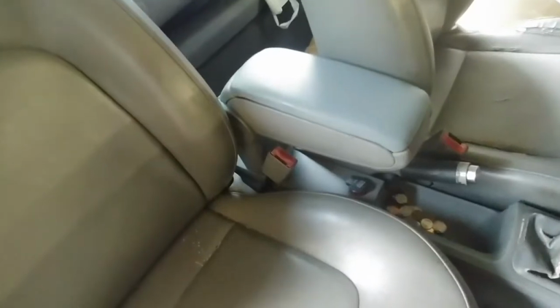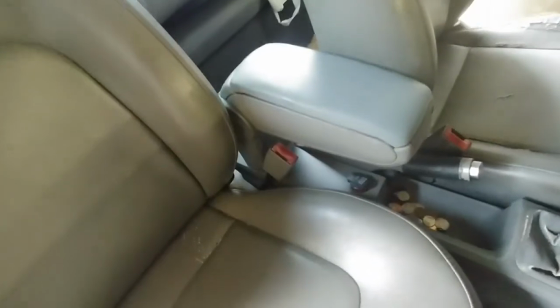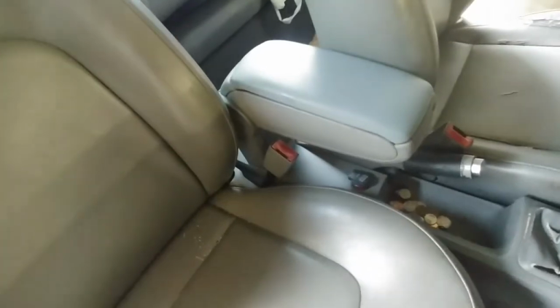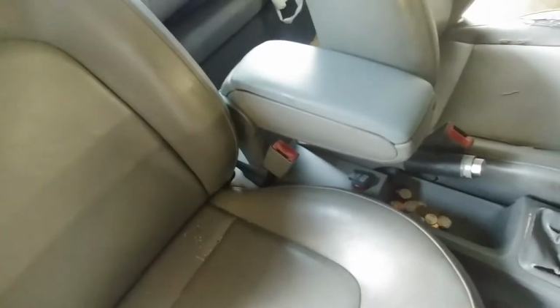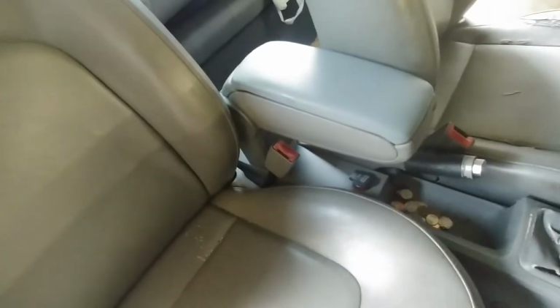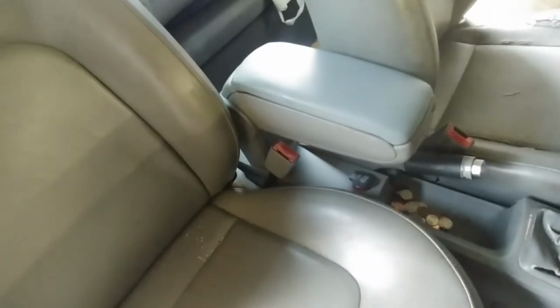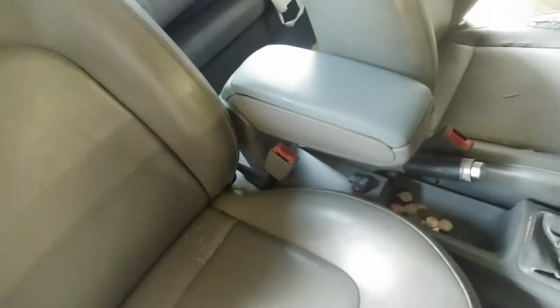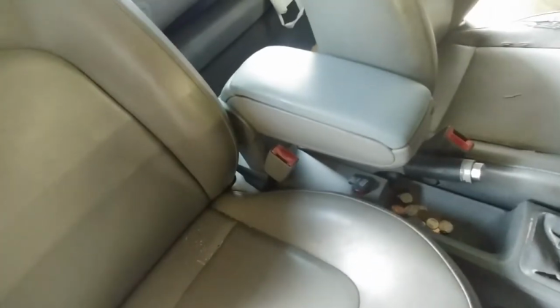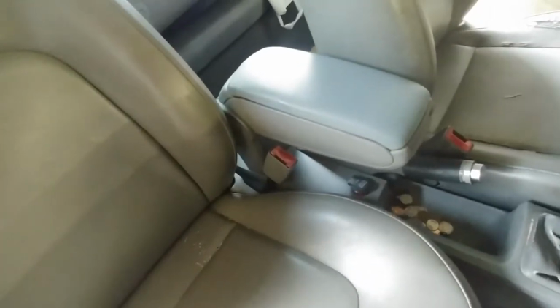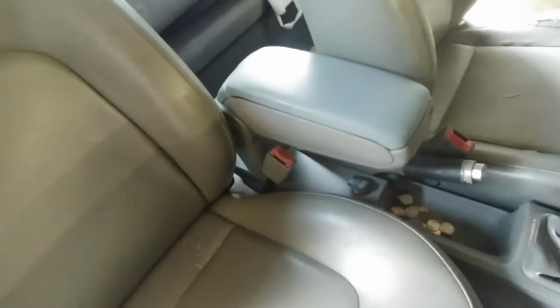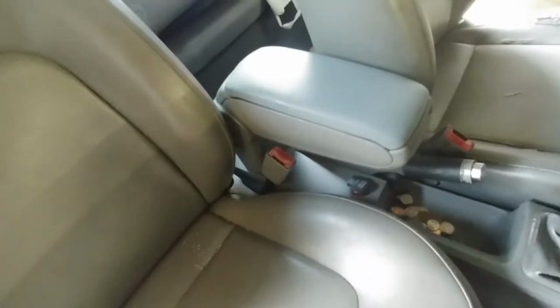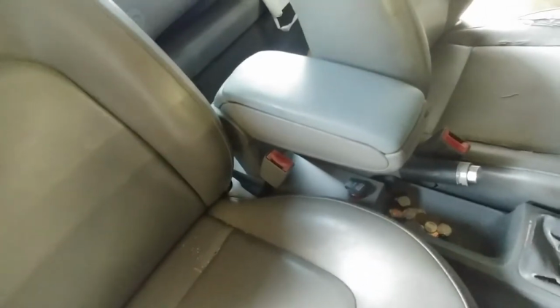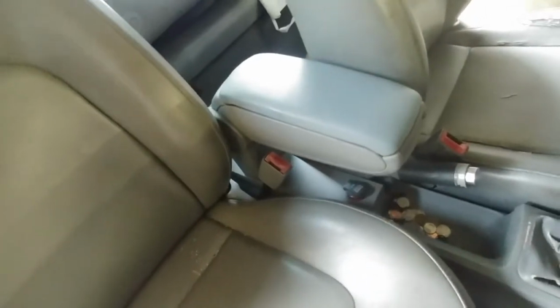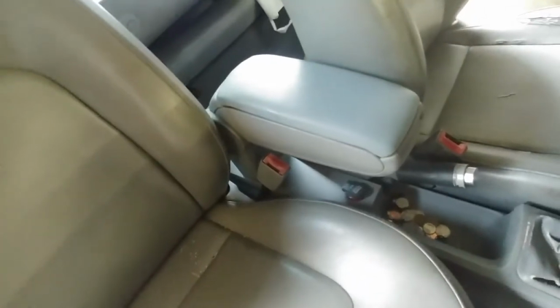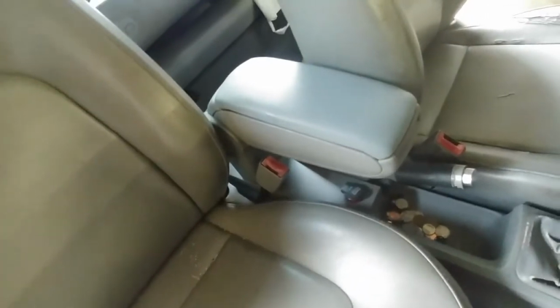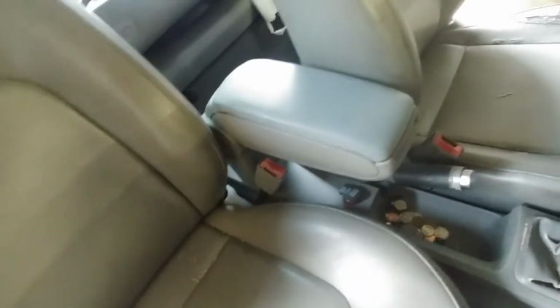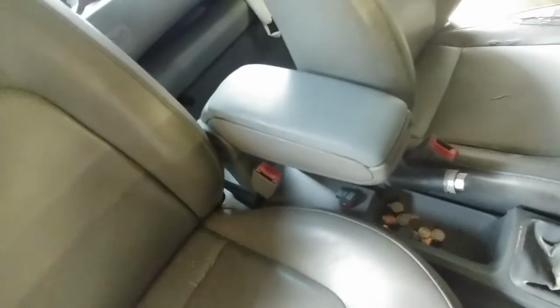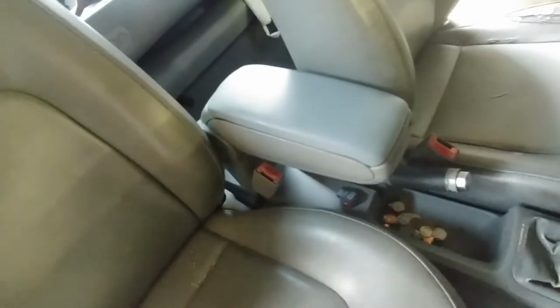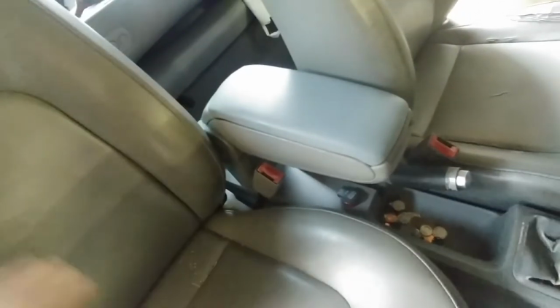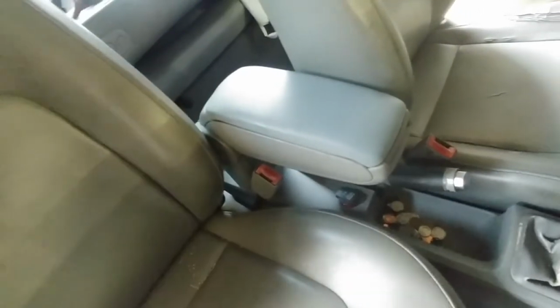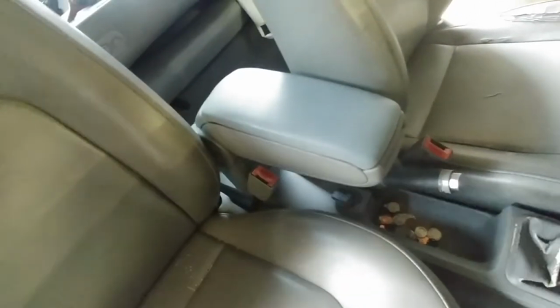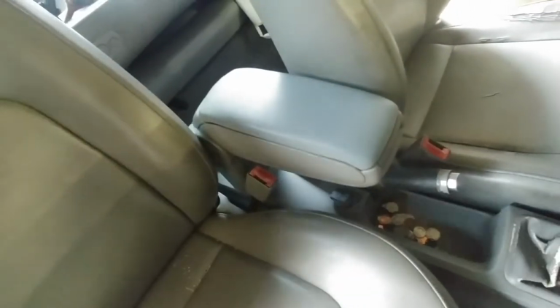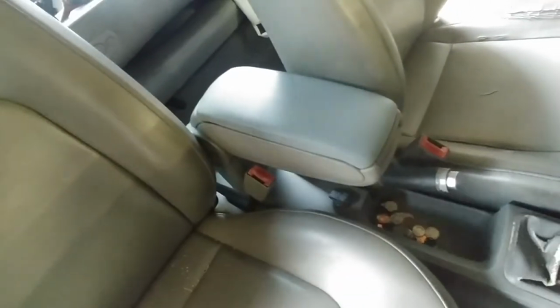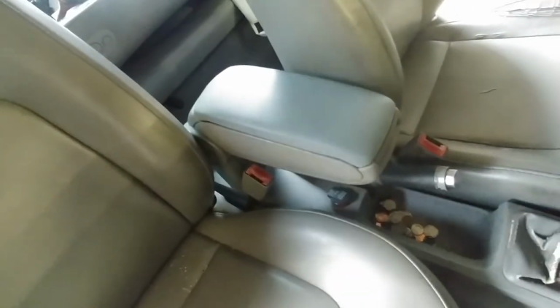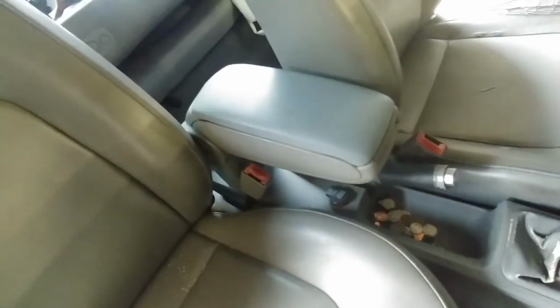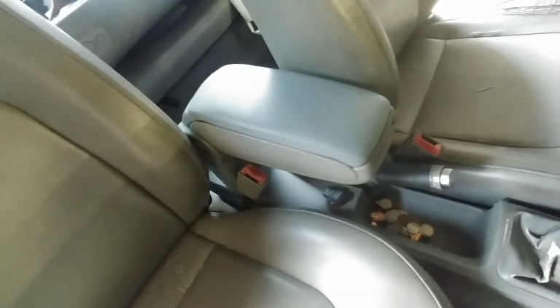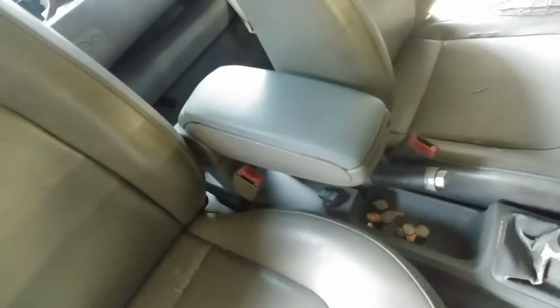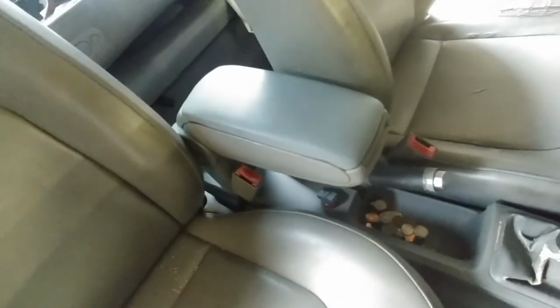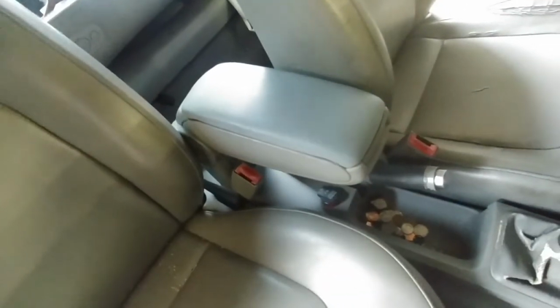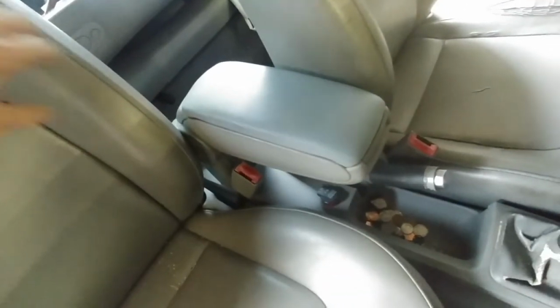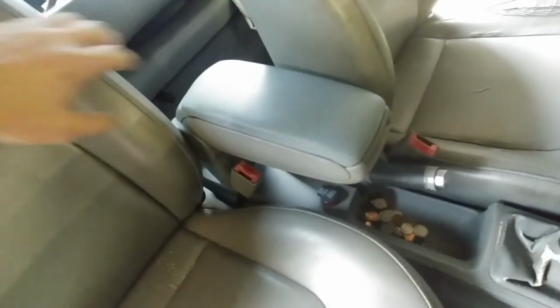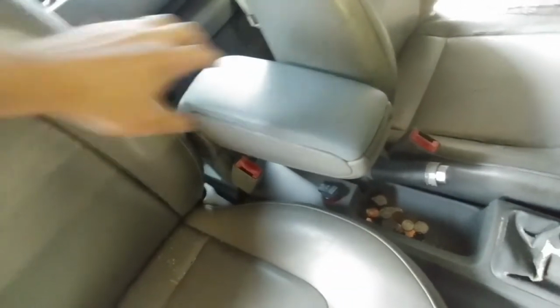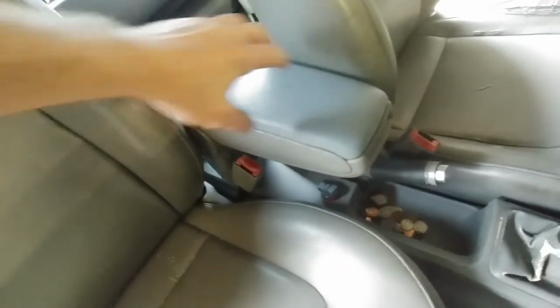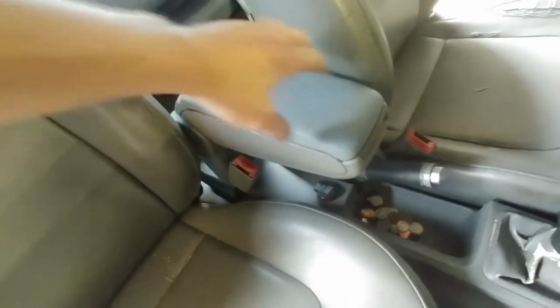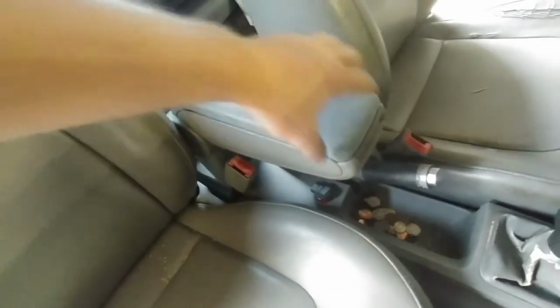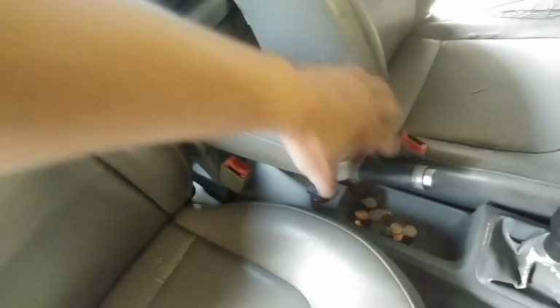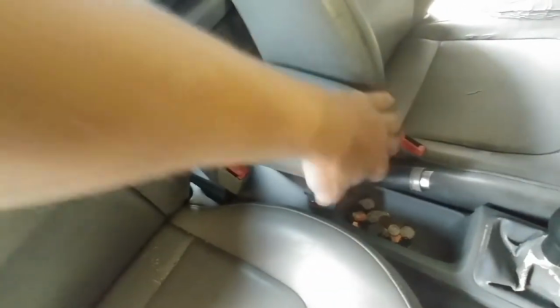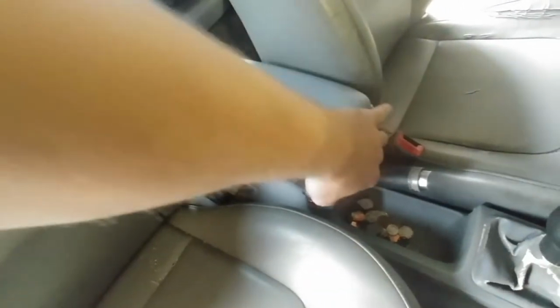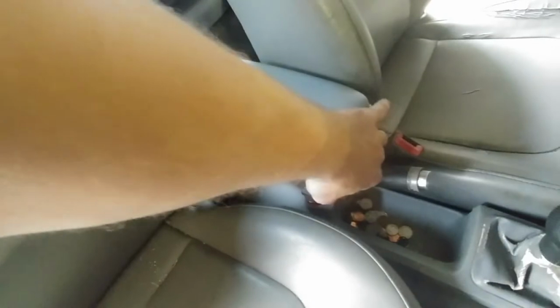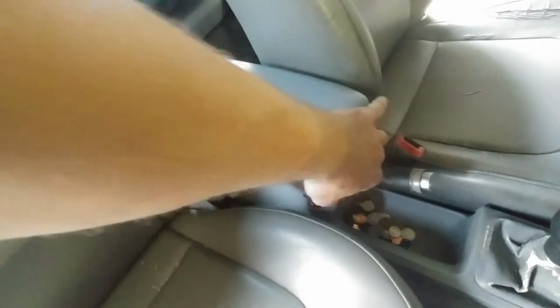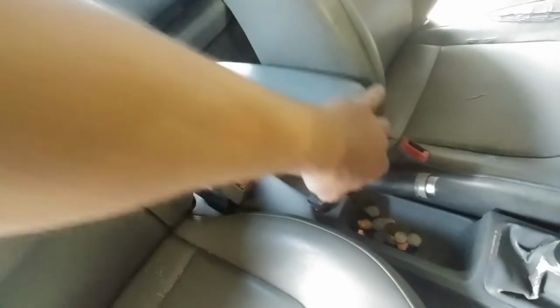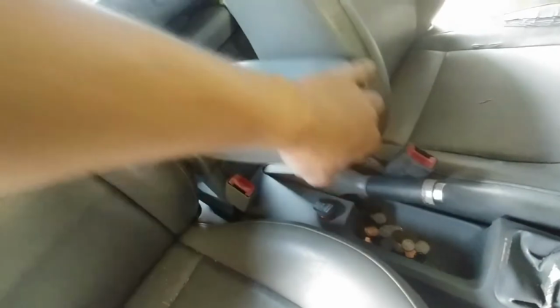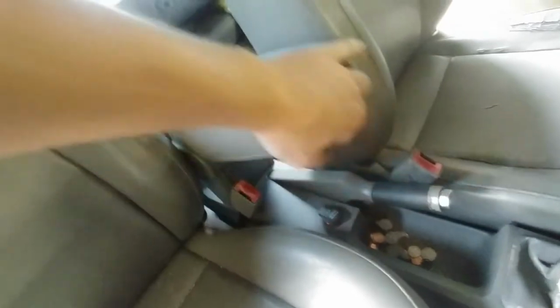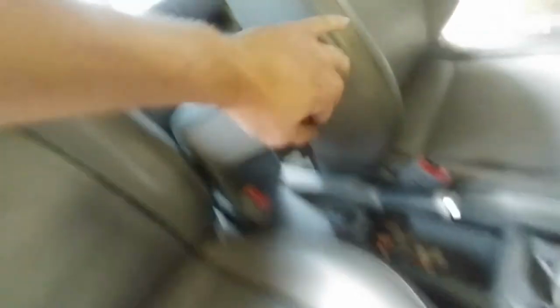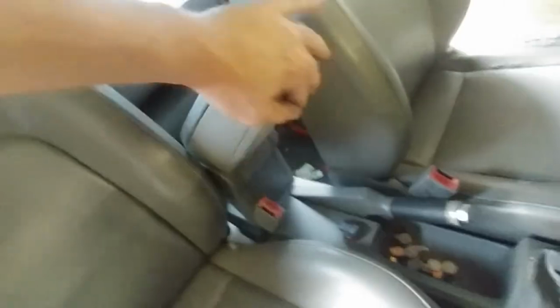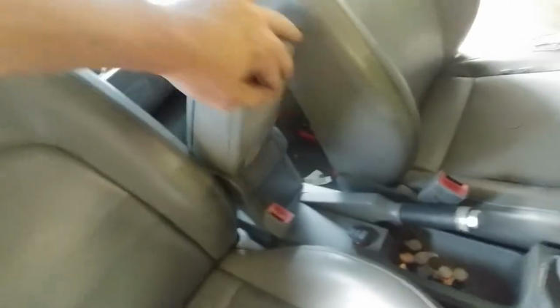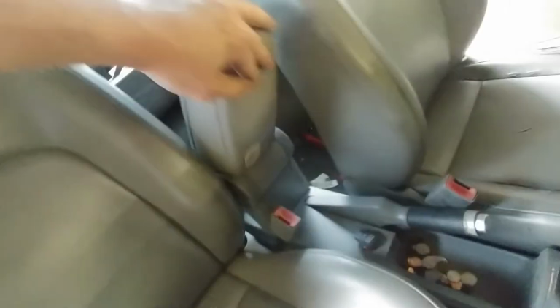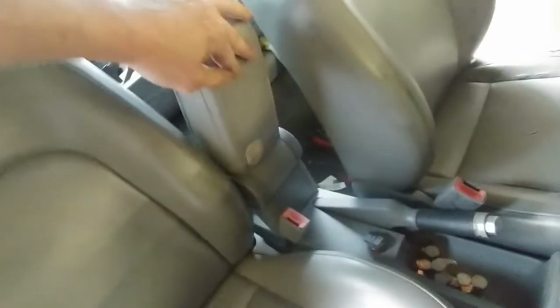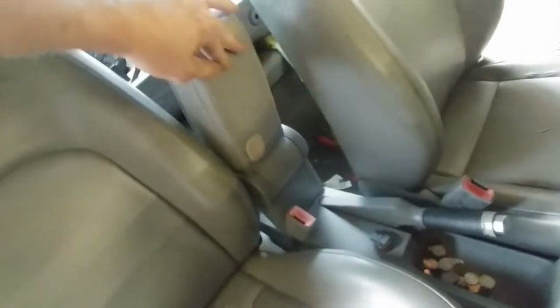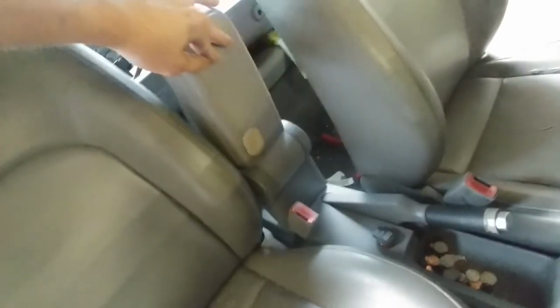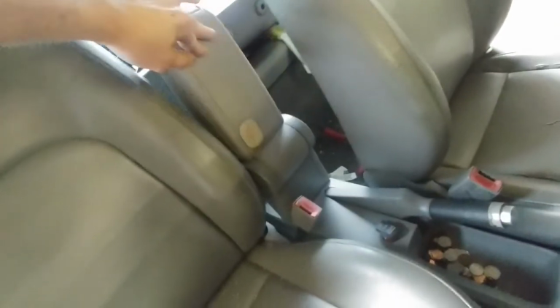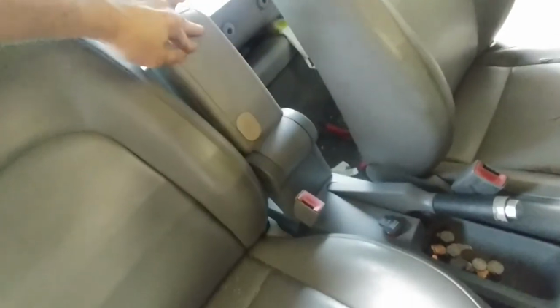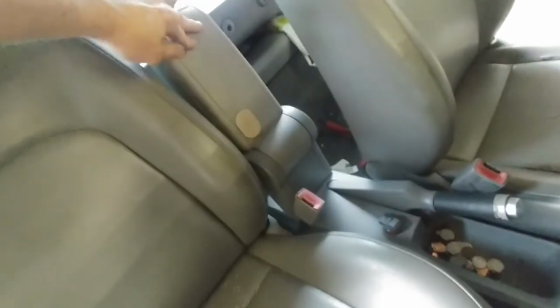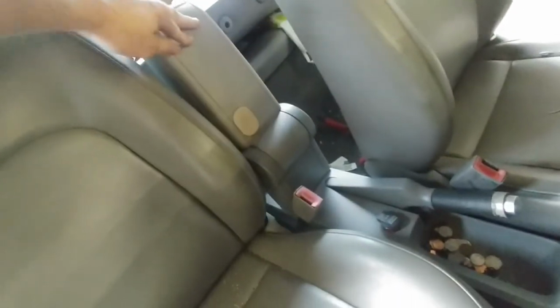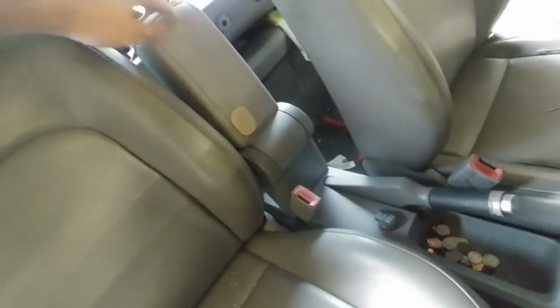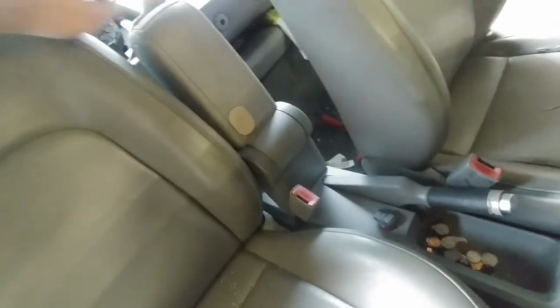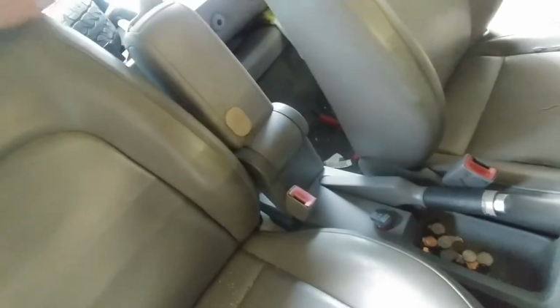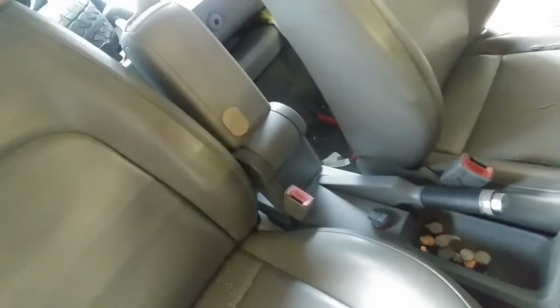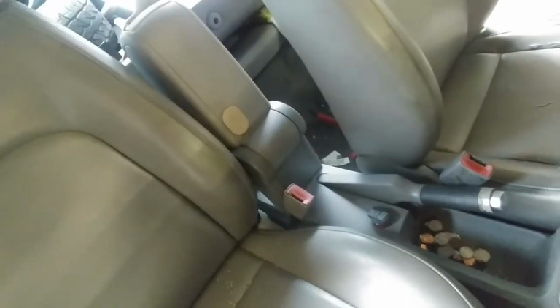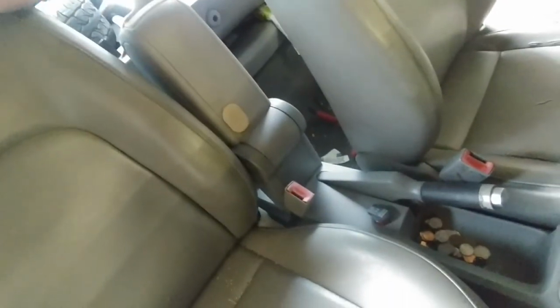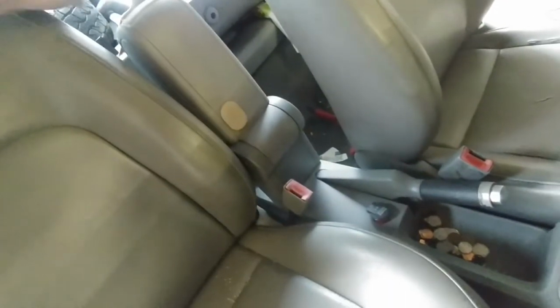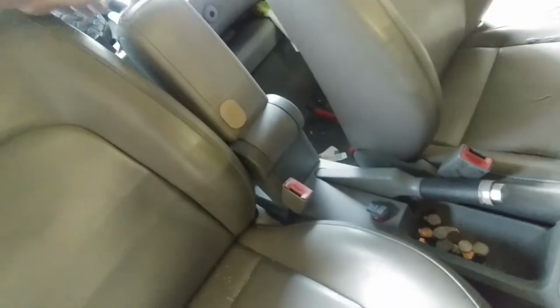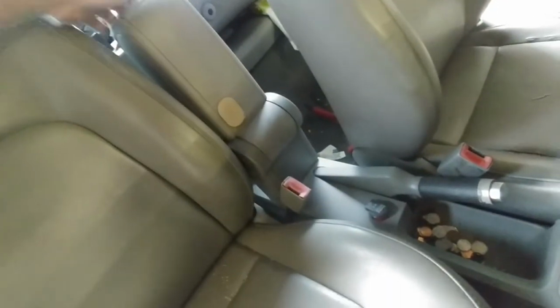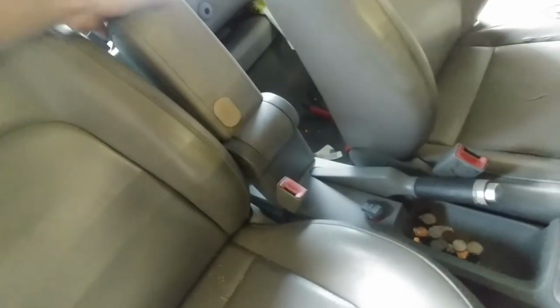BAM. Hey guys. 2001 Volkswagen Beetle armrest fix.